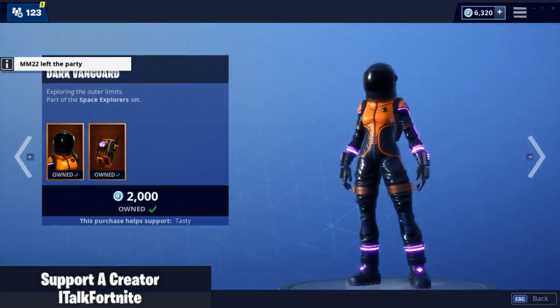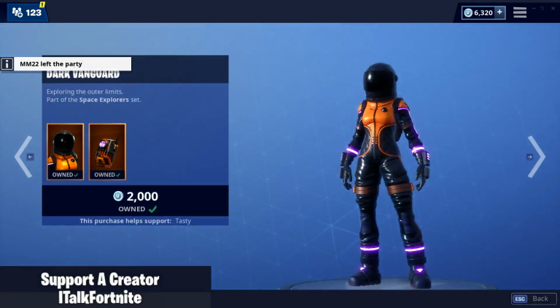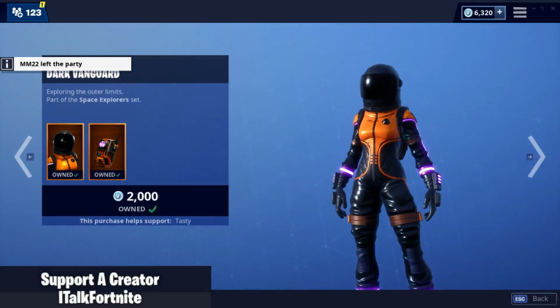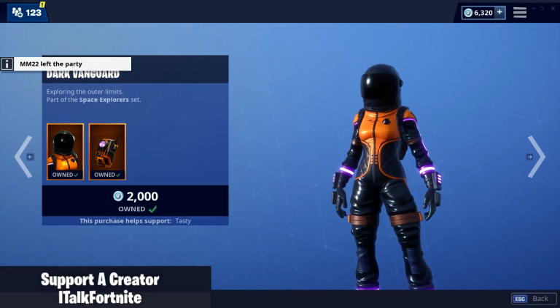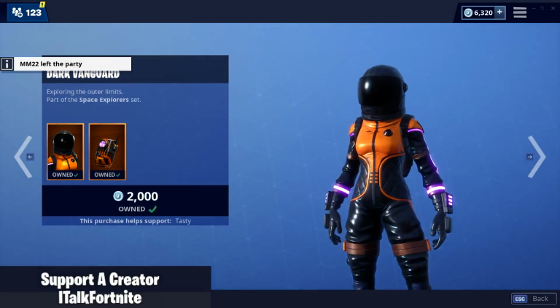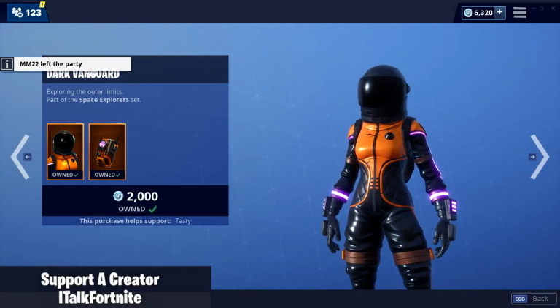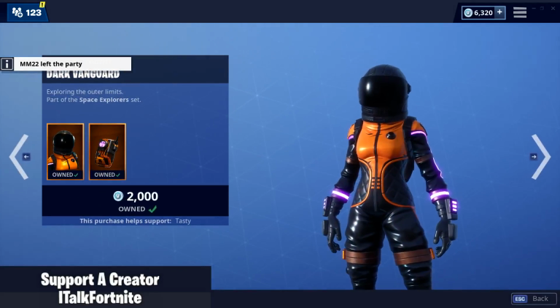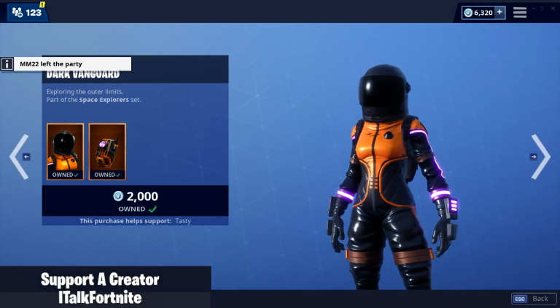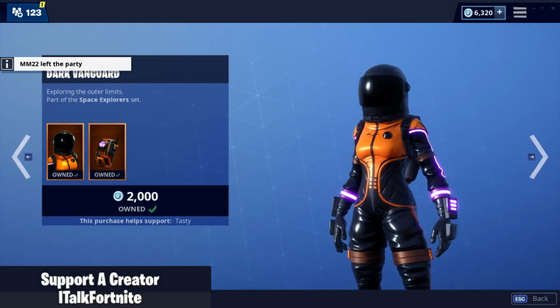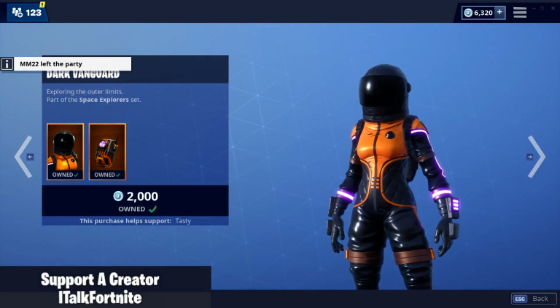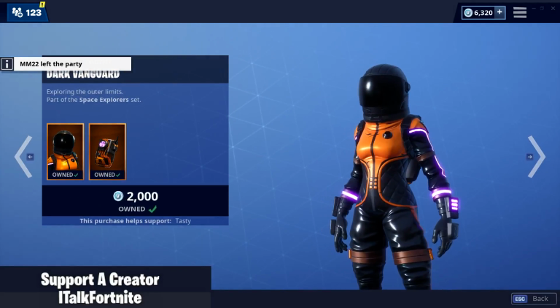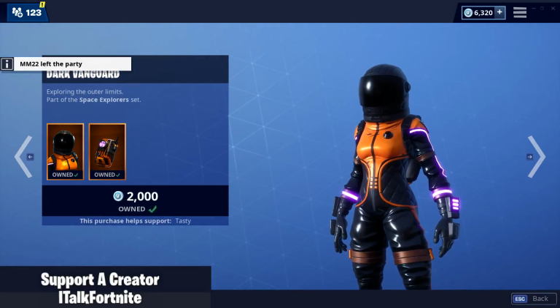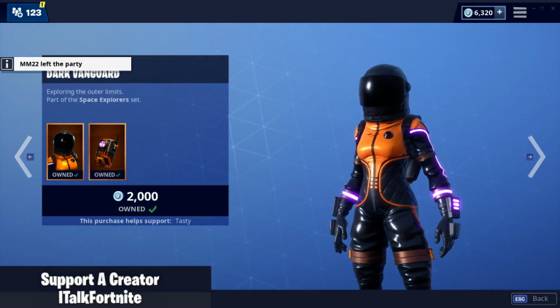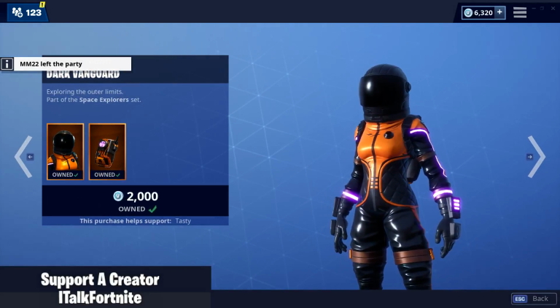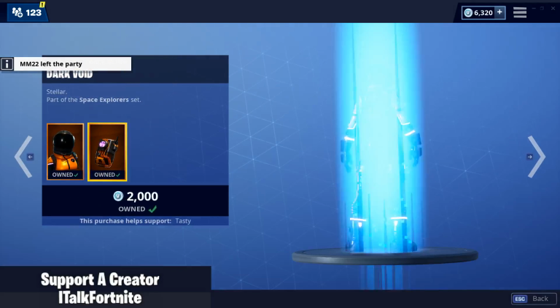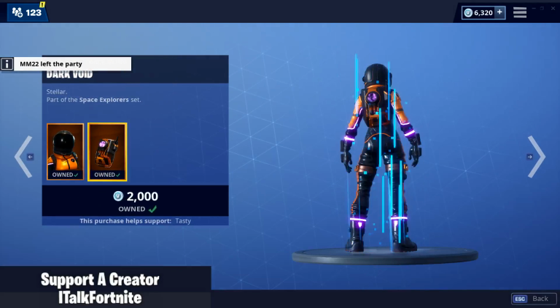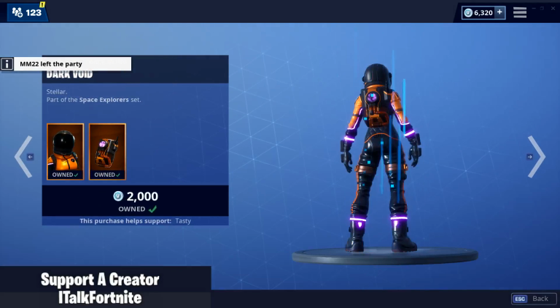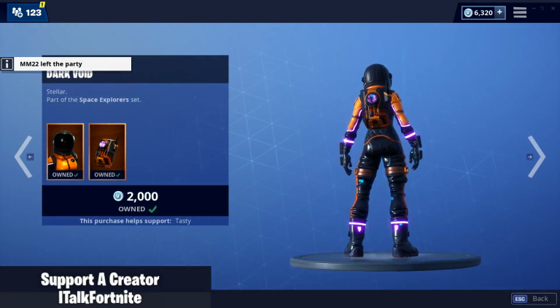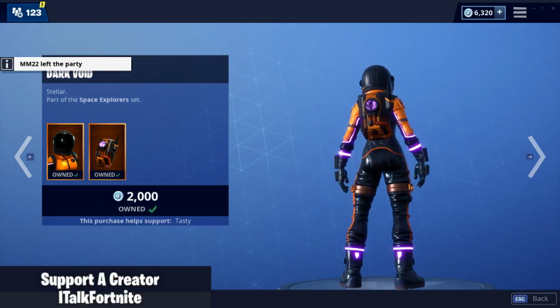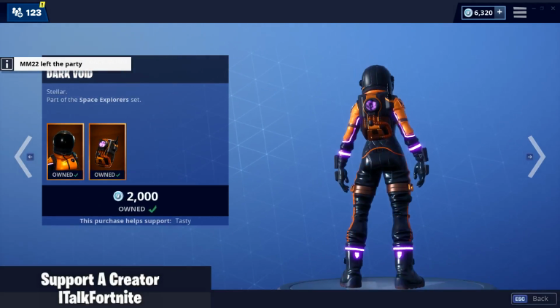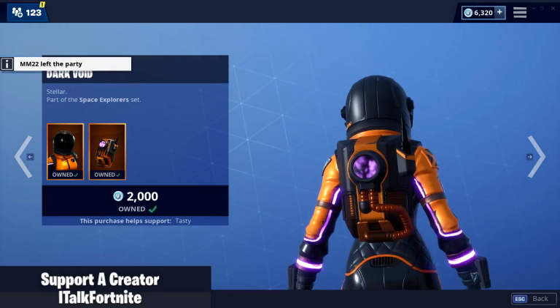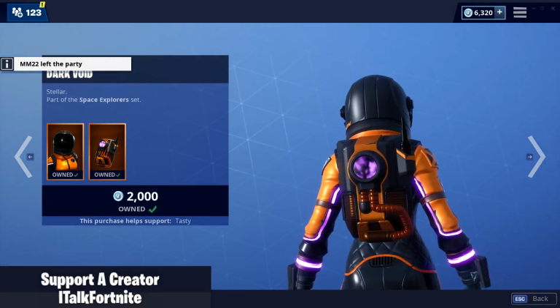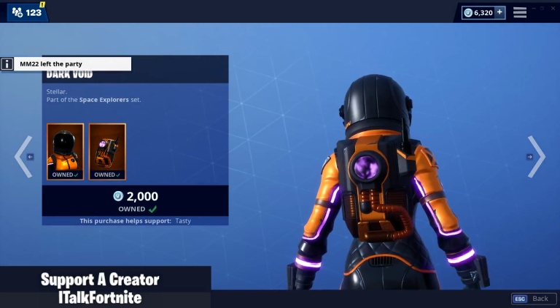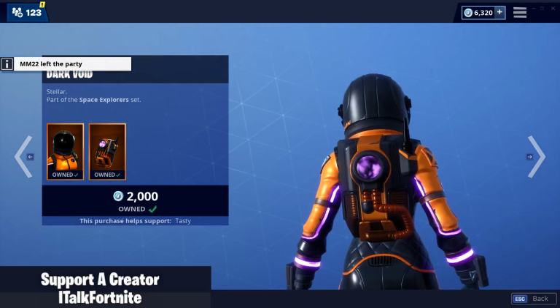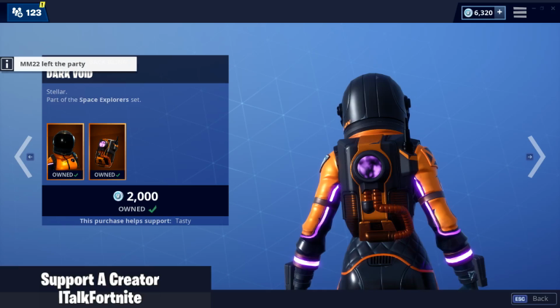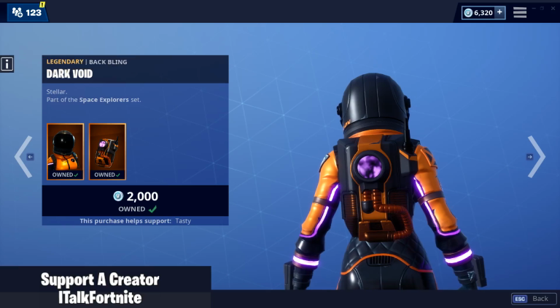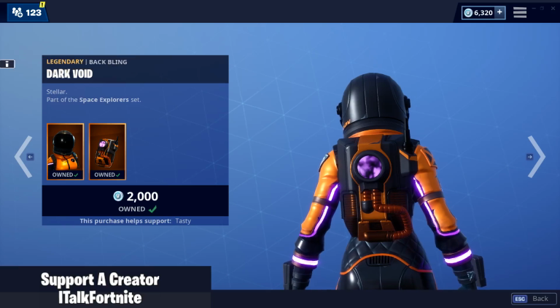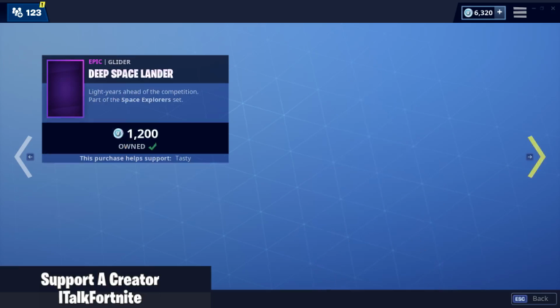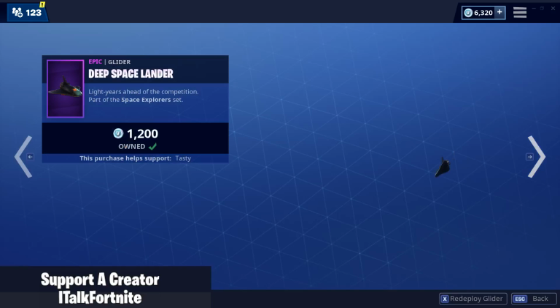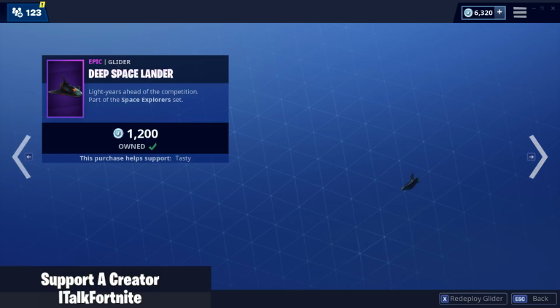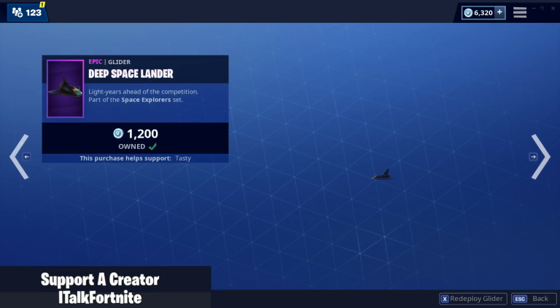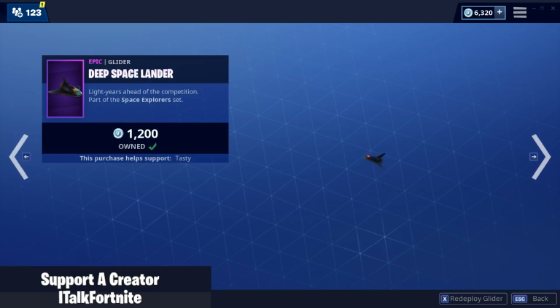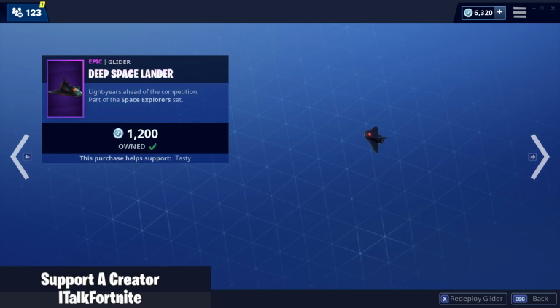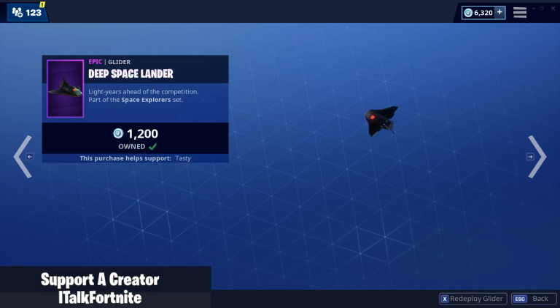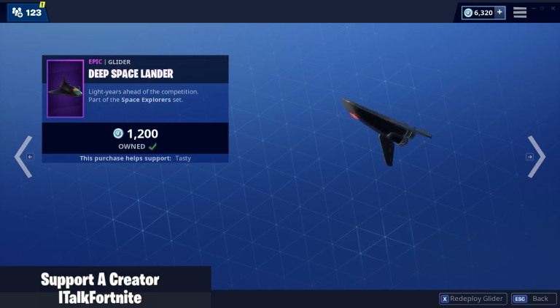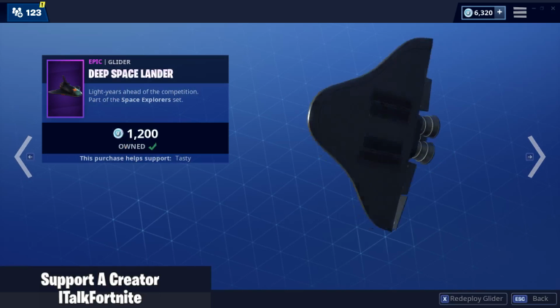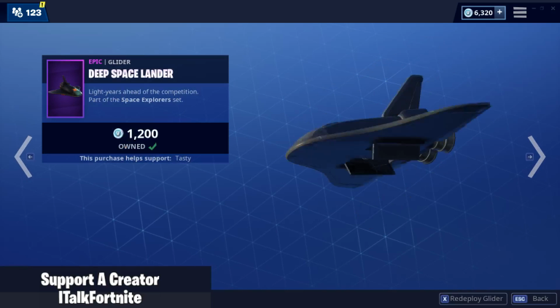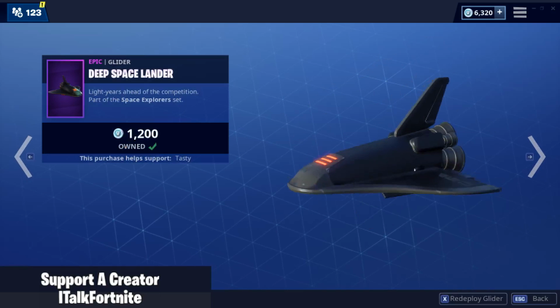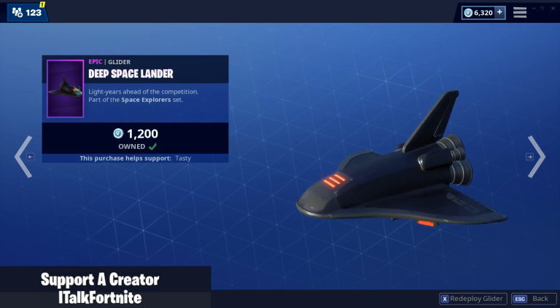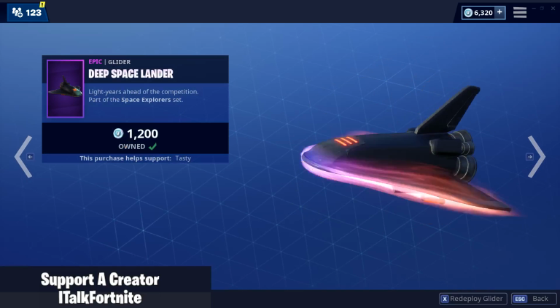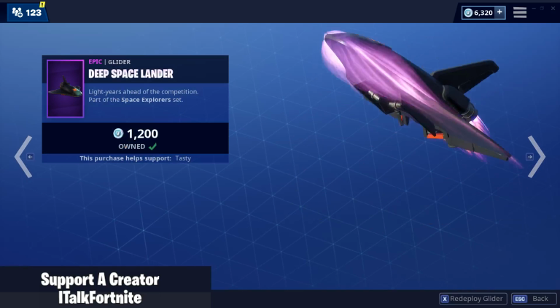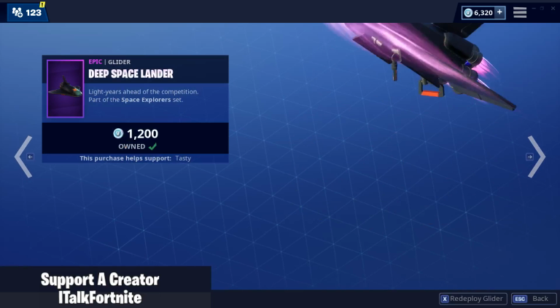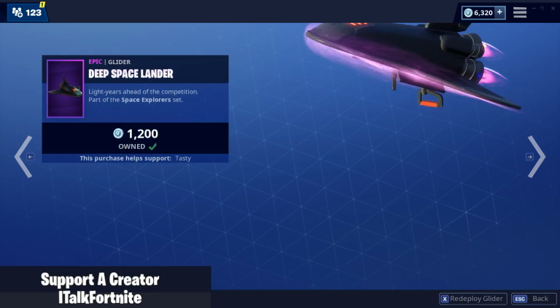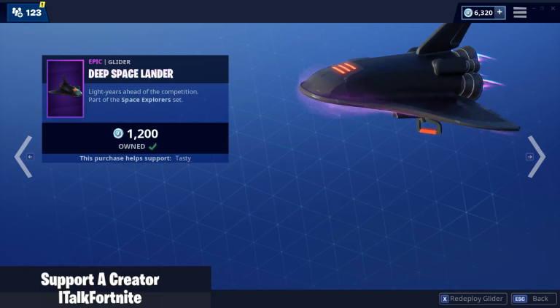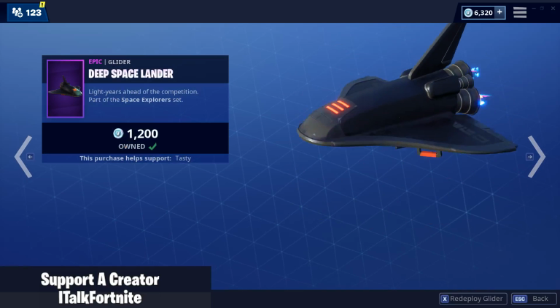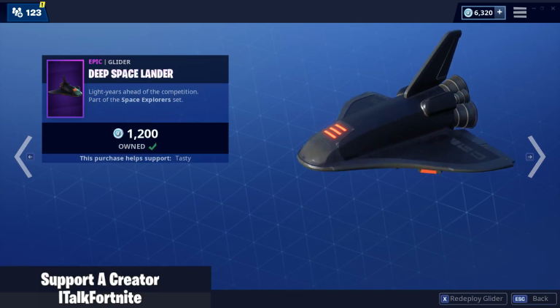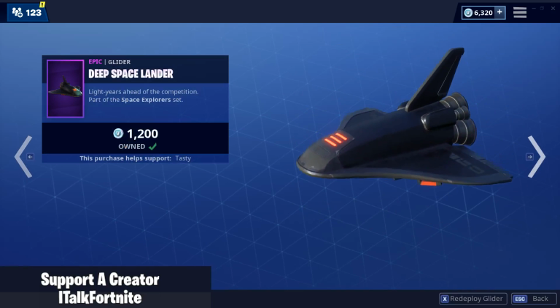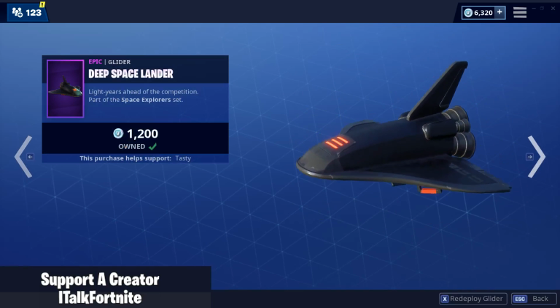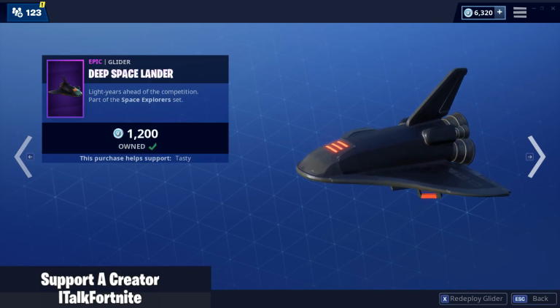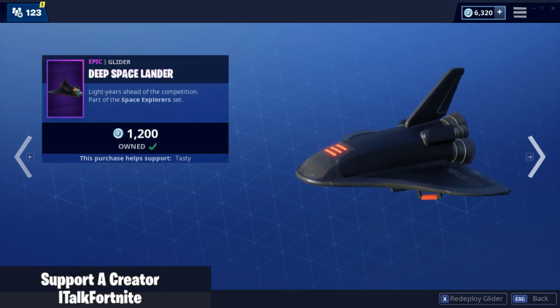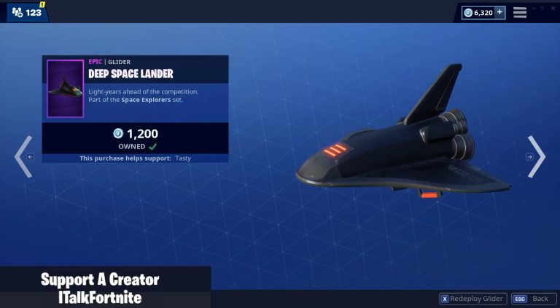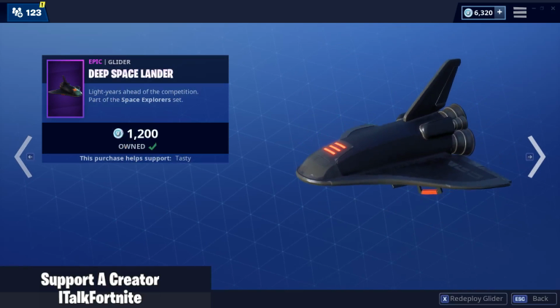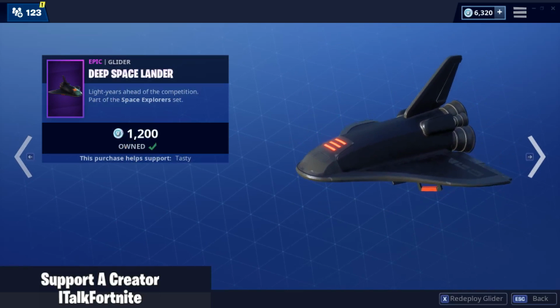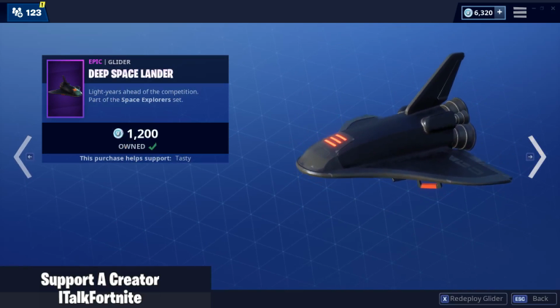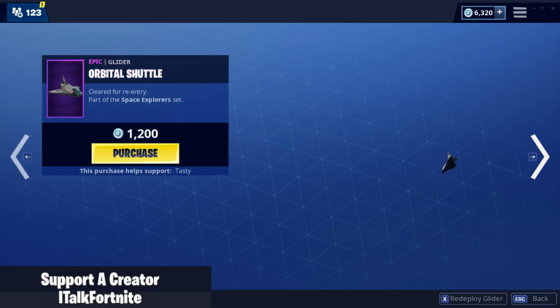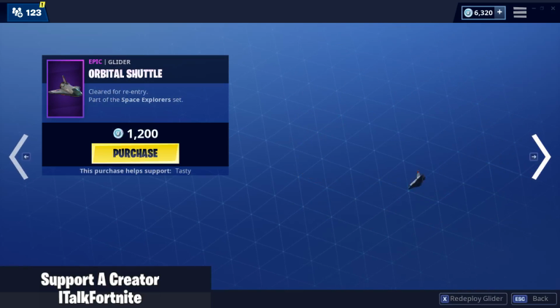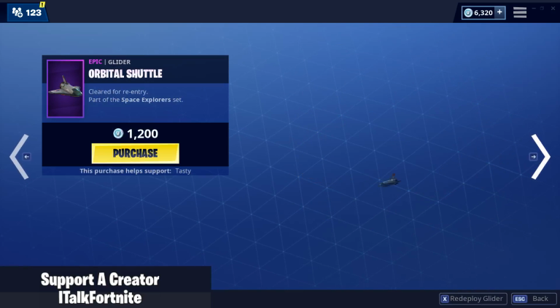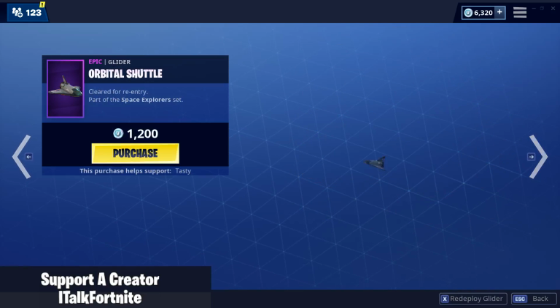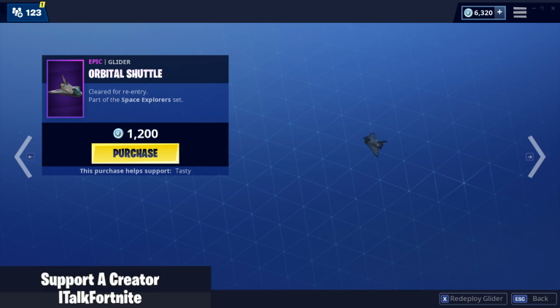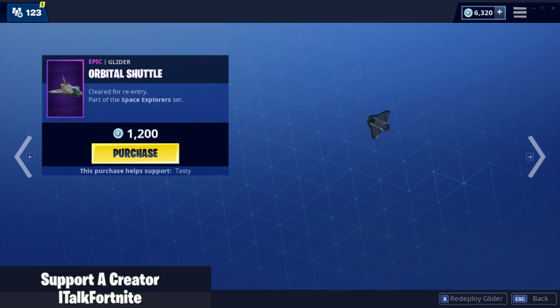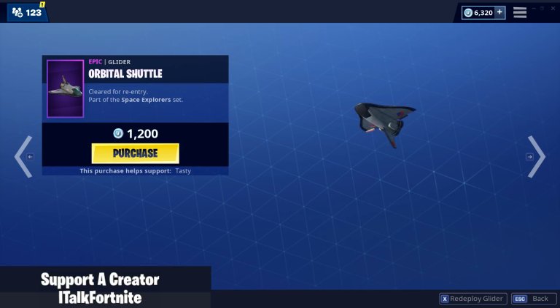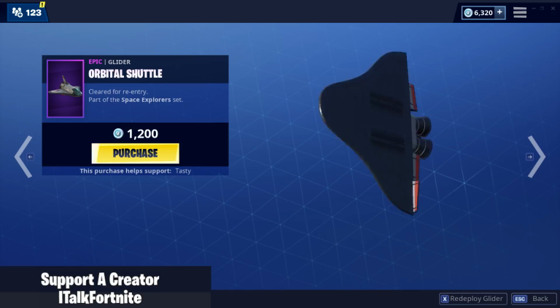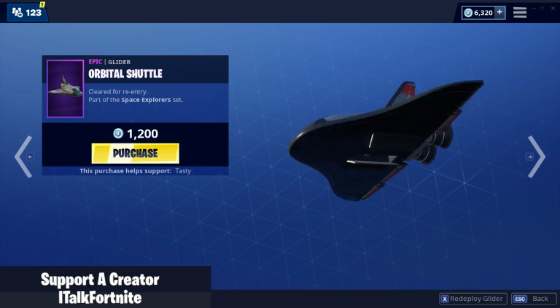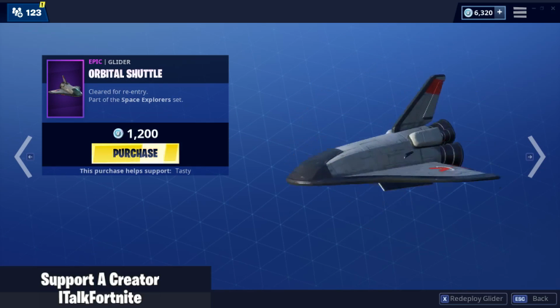Dark Vanguard is also back. Comes with the back bling Dark Void. Deep Space Lander. And the Orbital Shuttle.